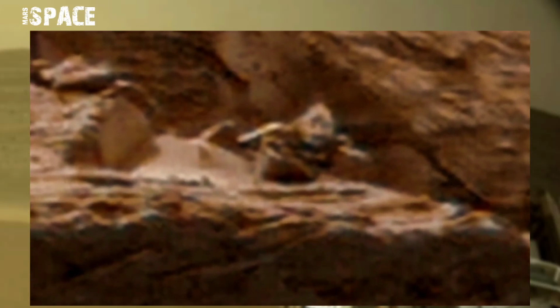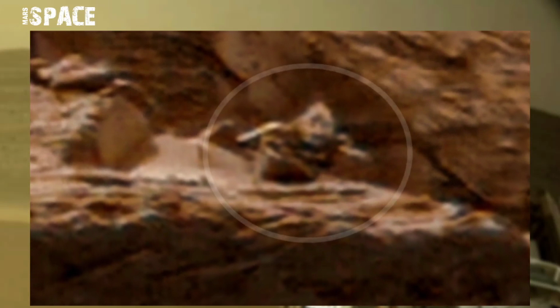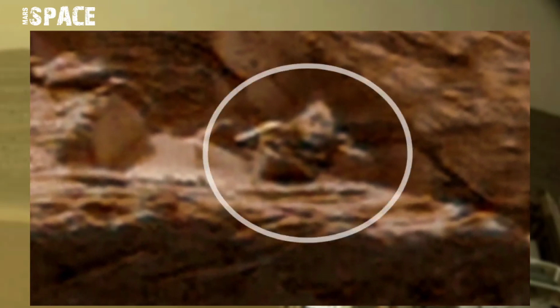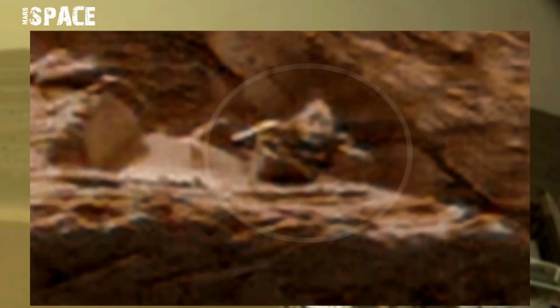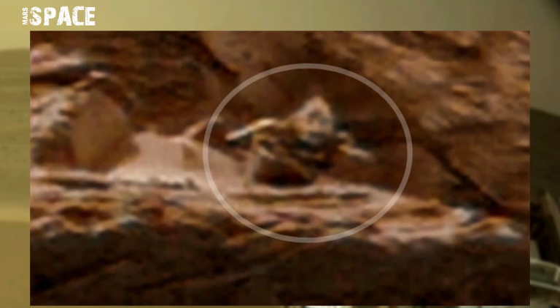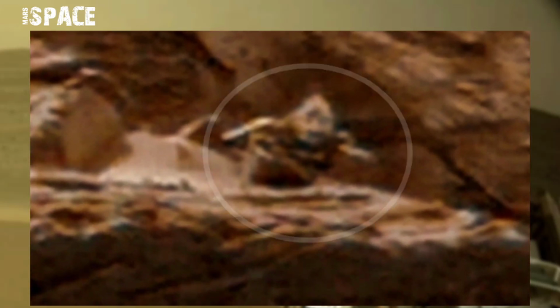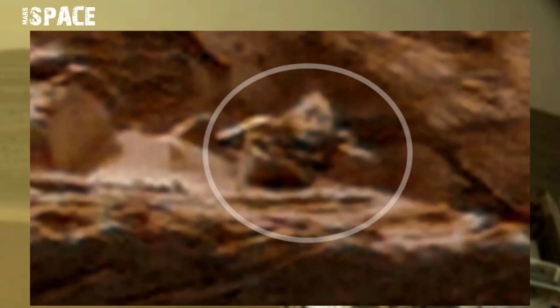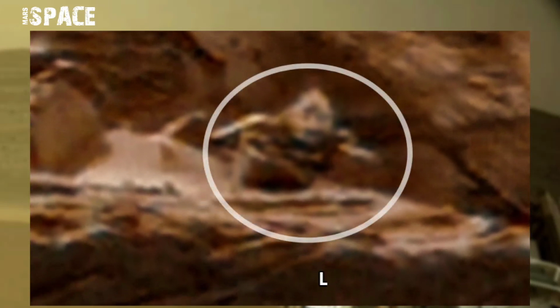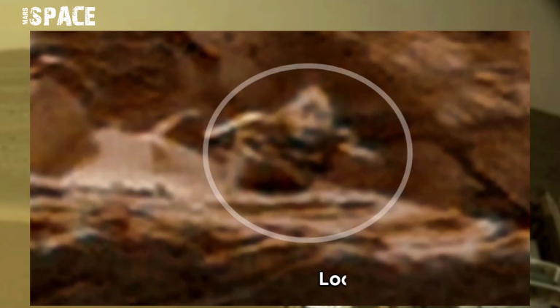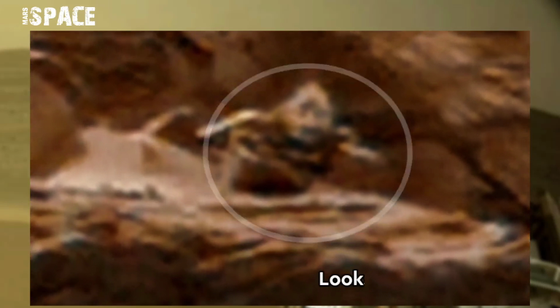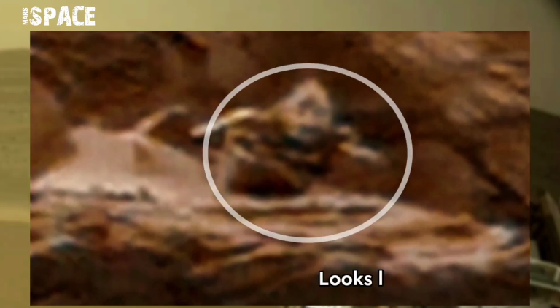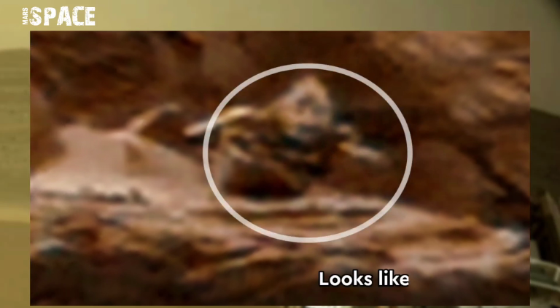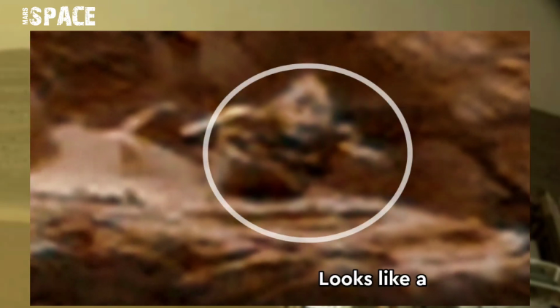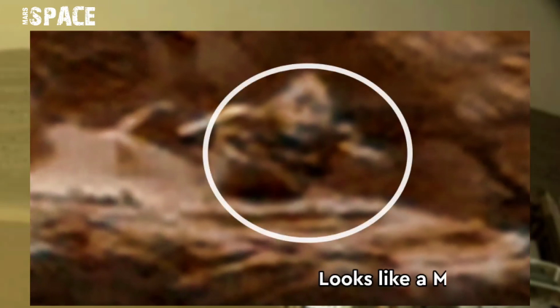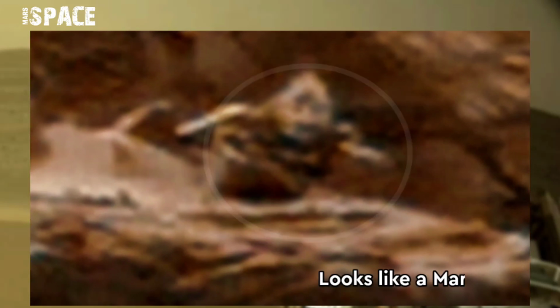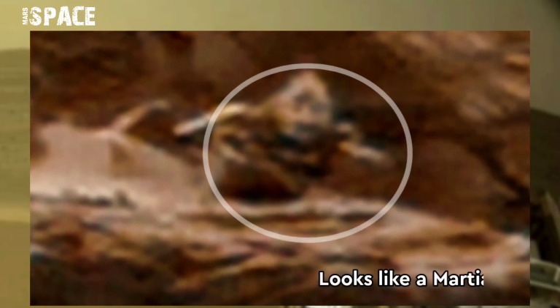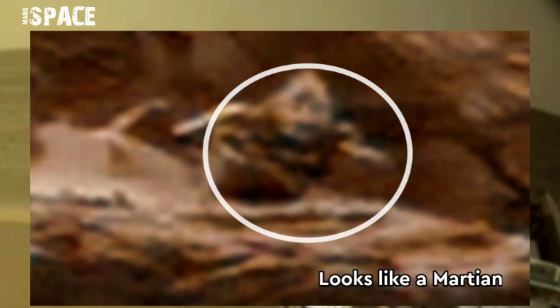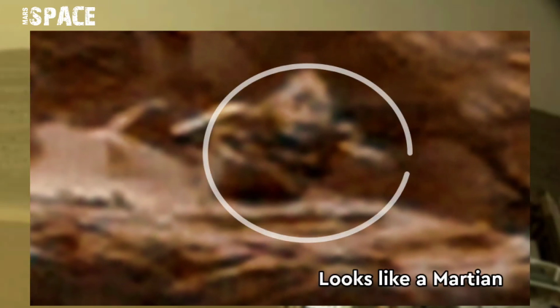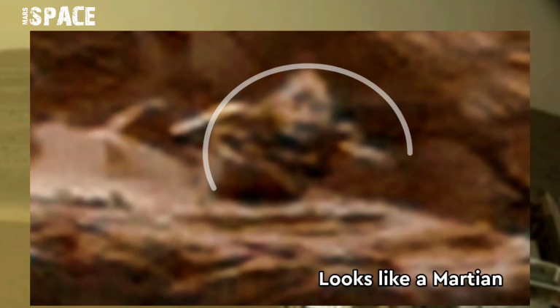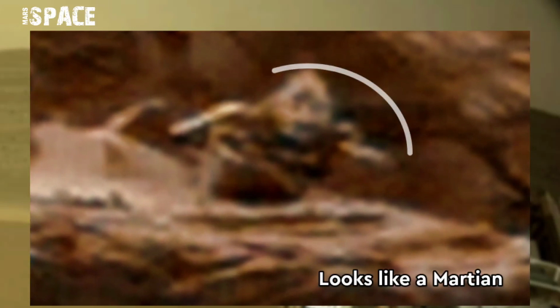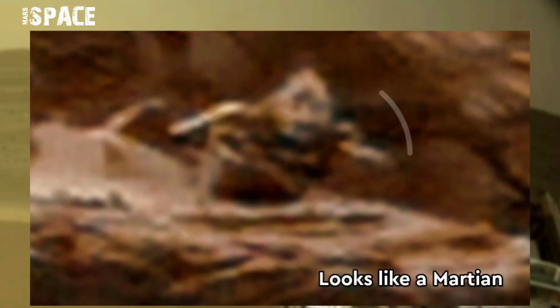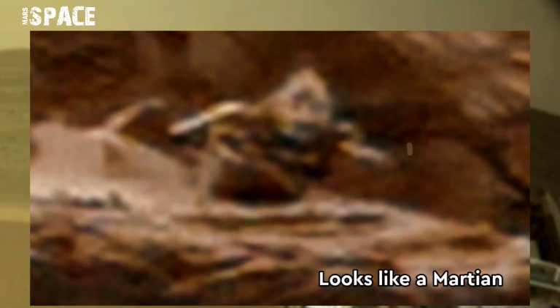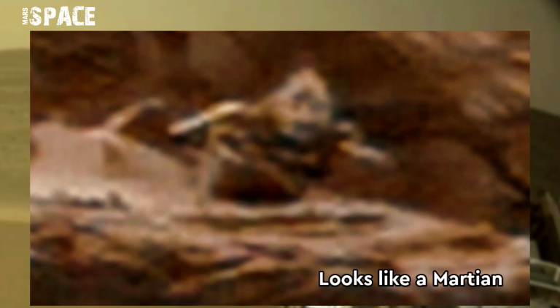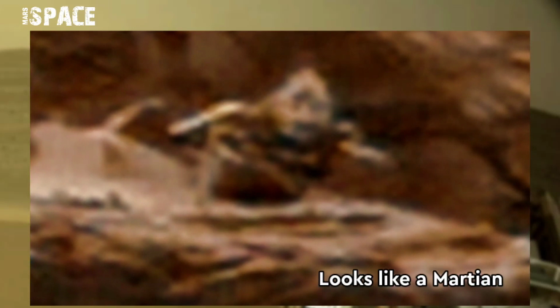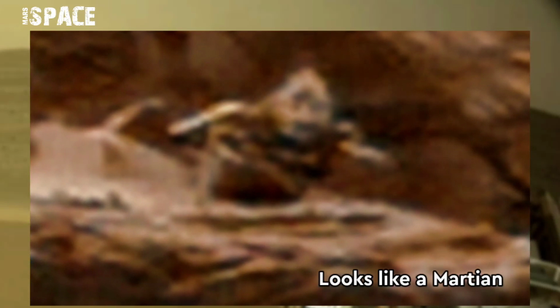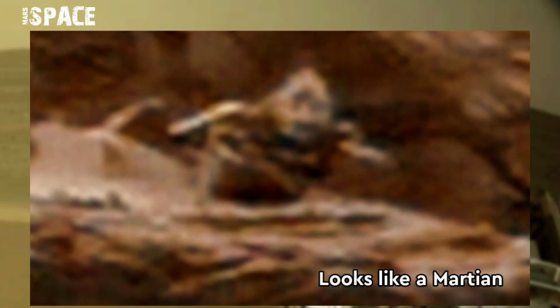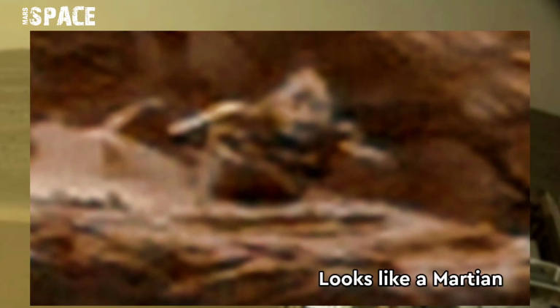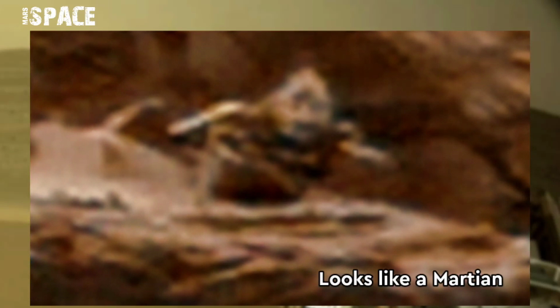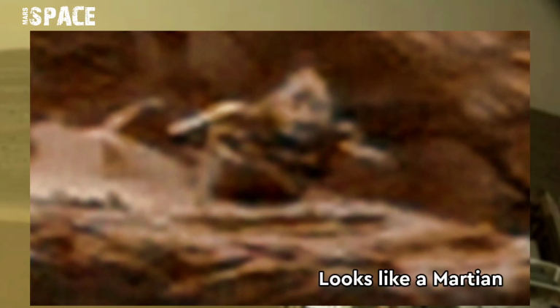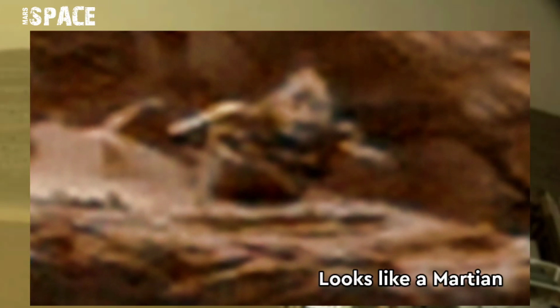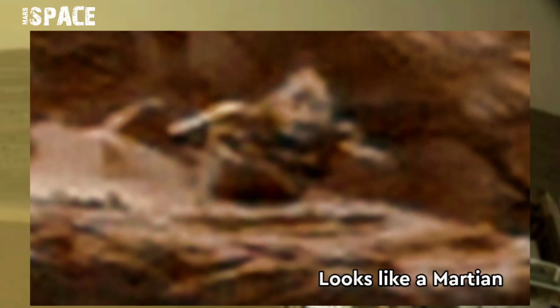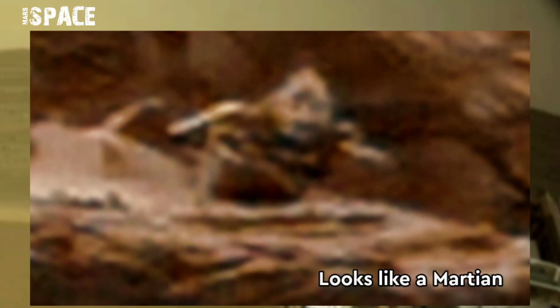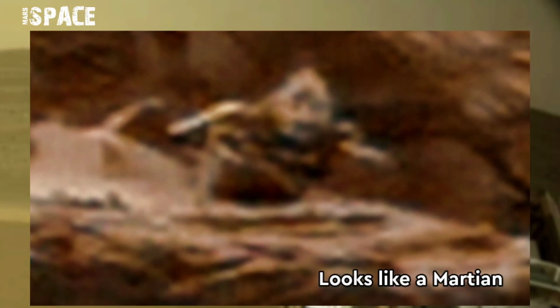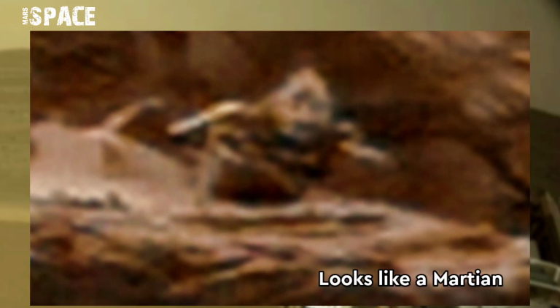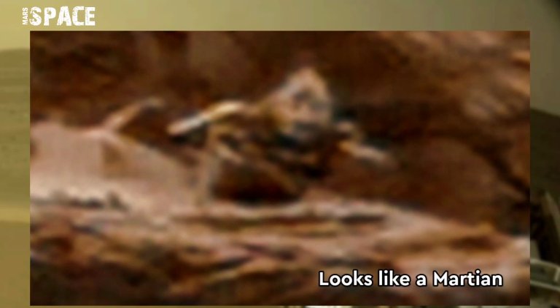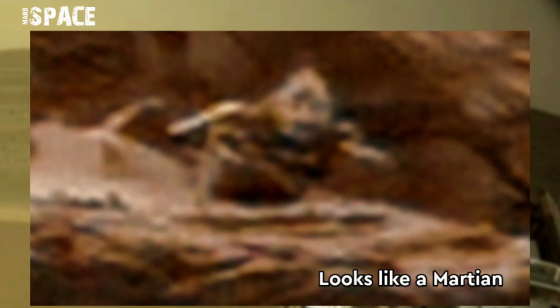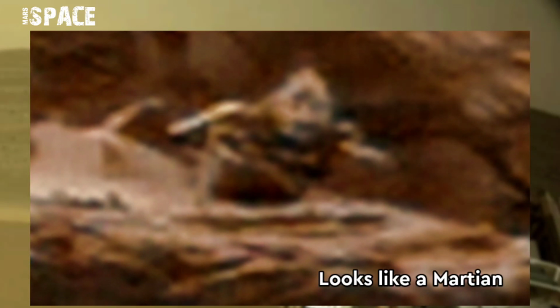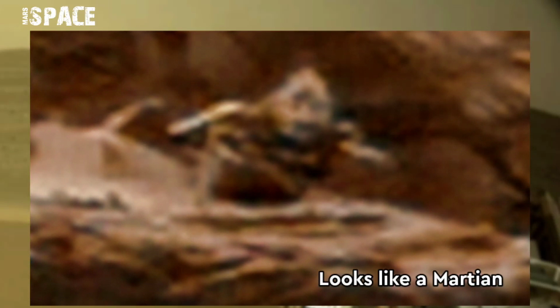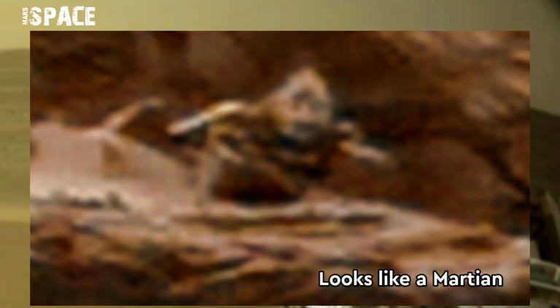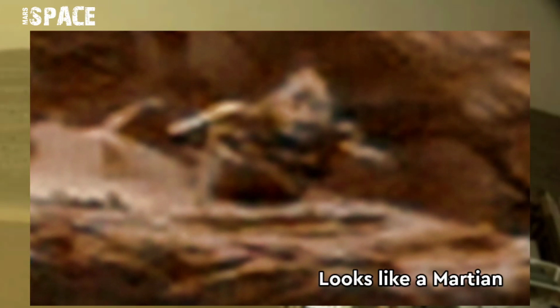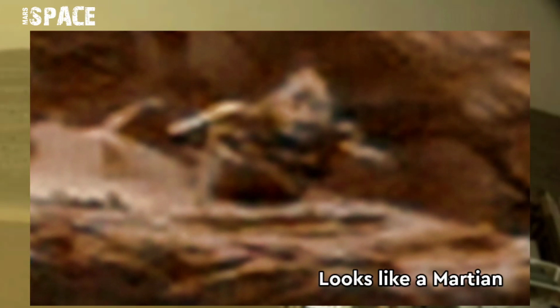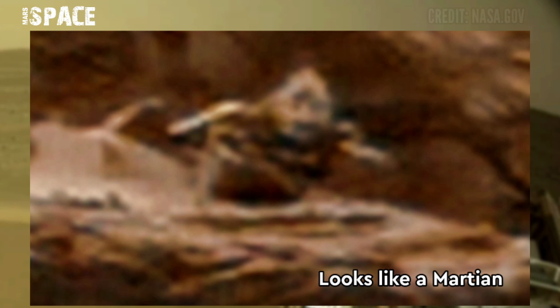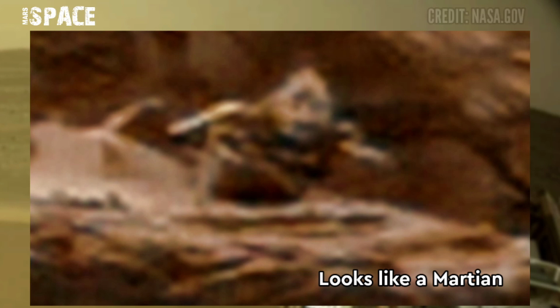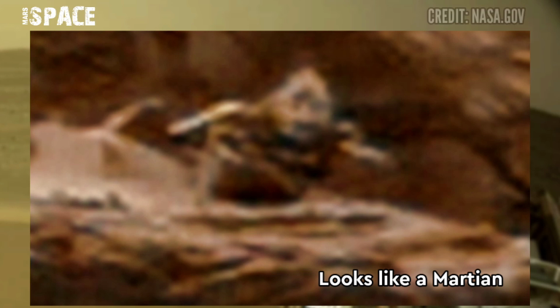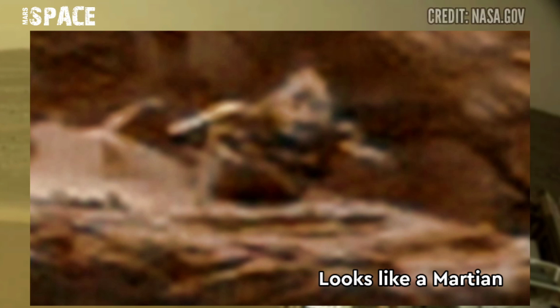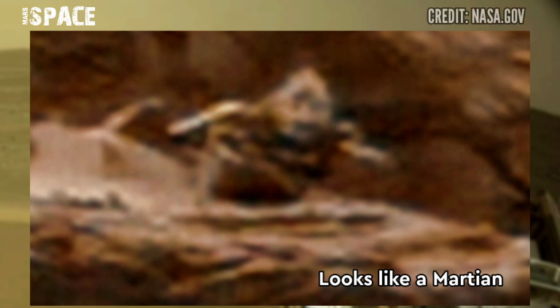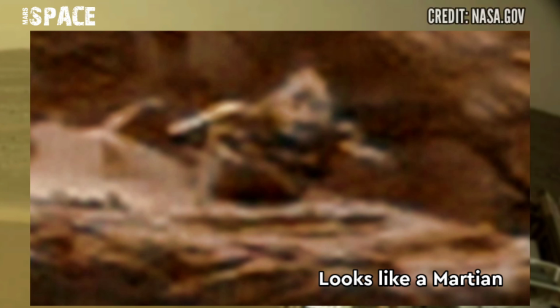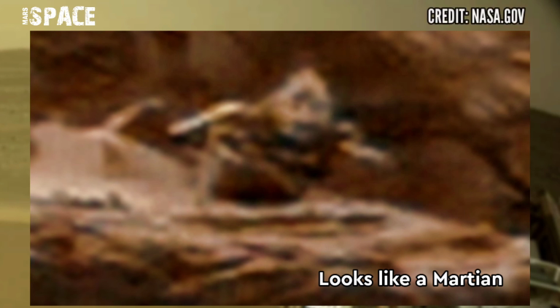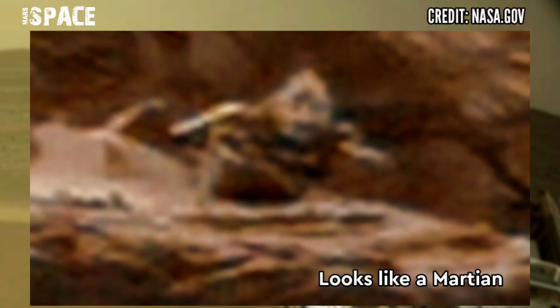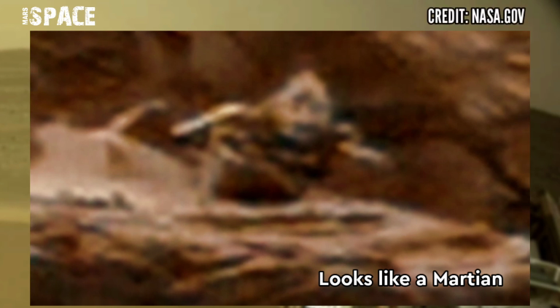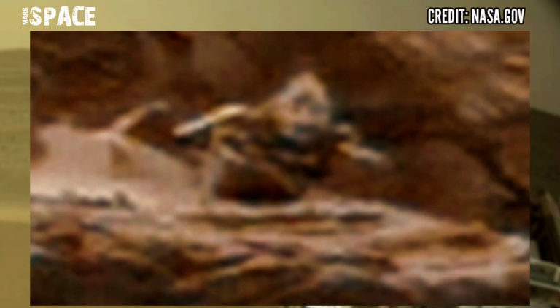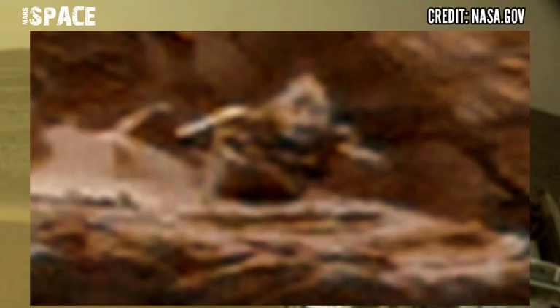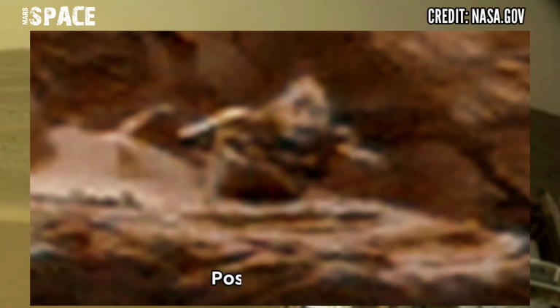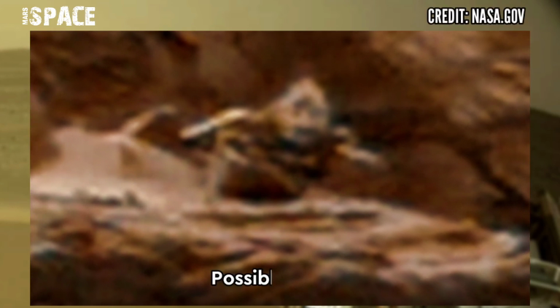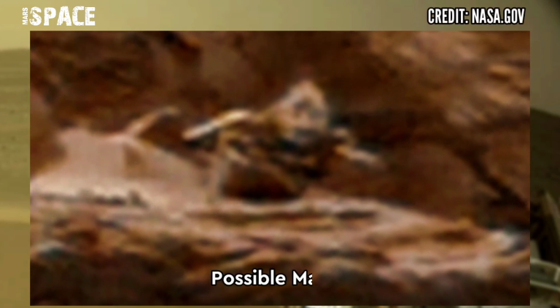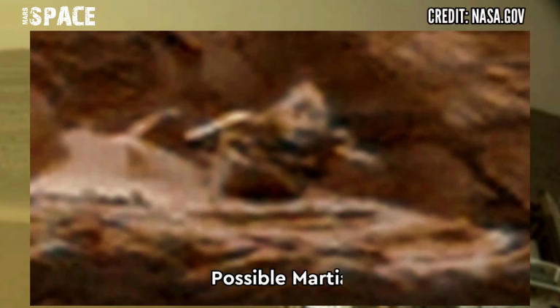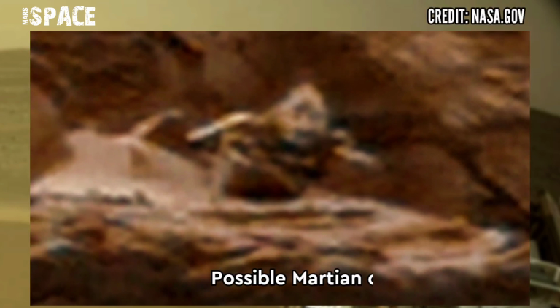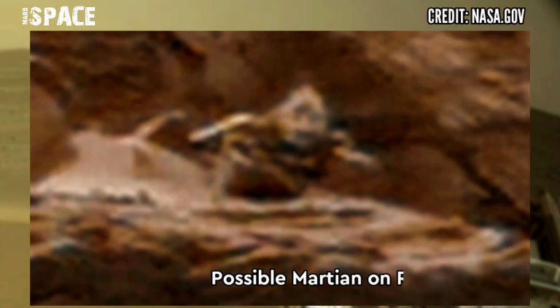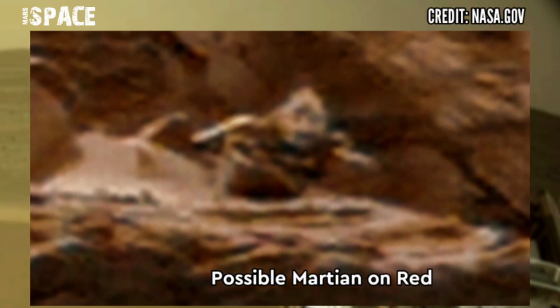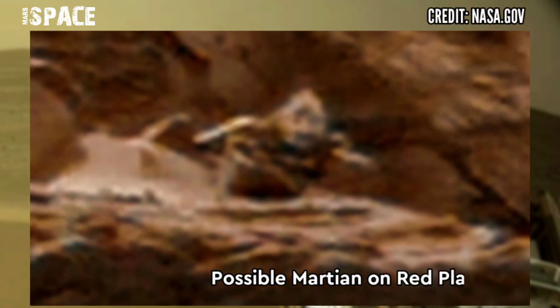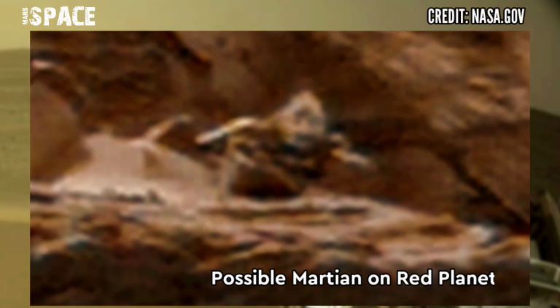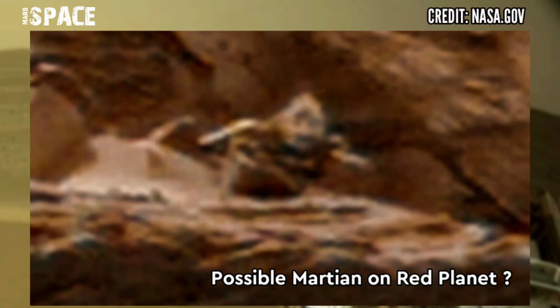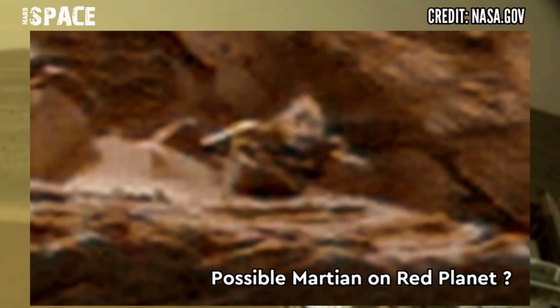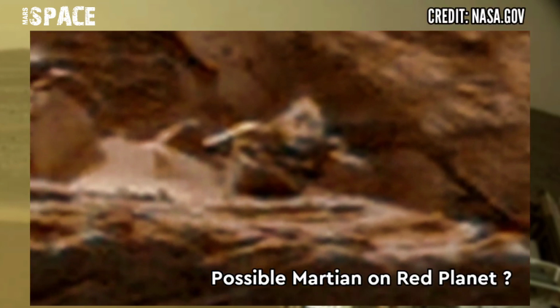What is it? It looks like a Martian — possibly a fossilized or alive Martian on the red planet's surface. What do you think?